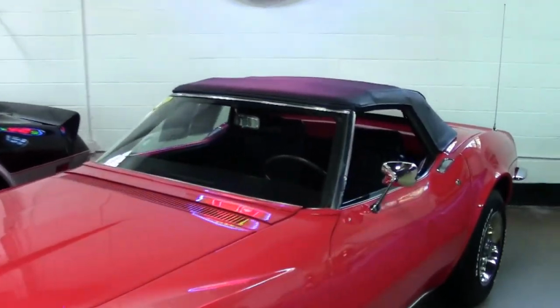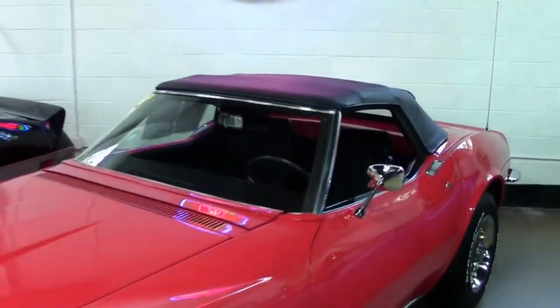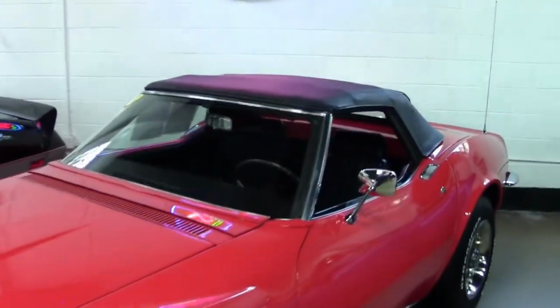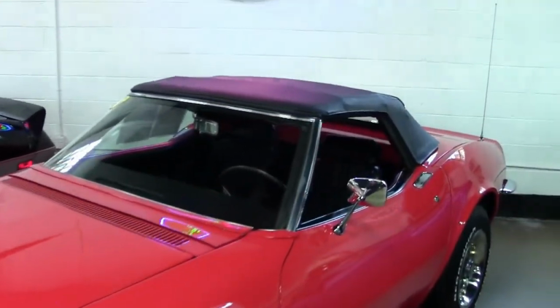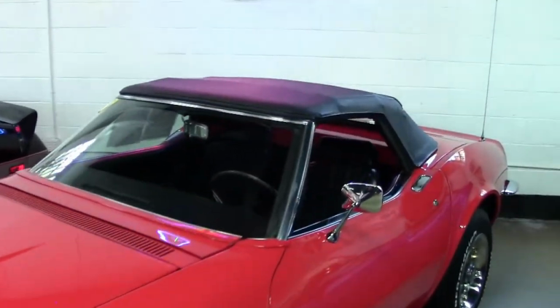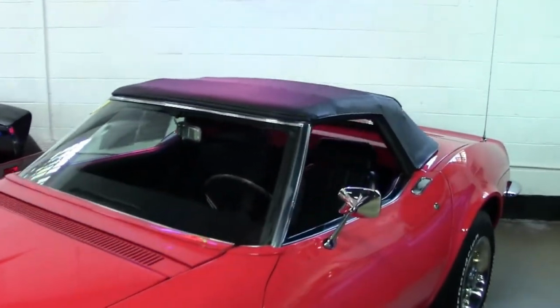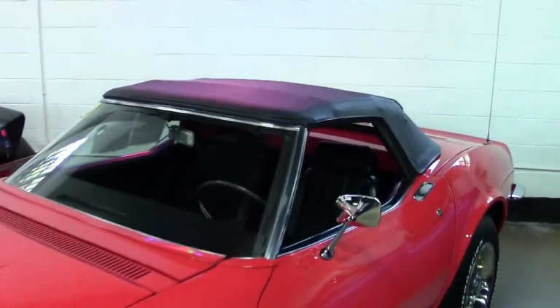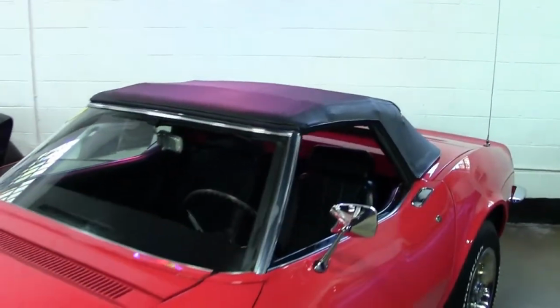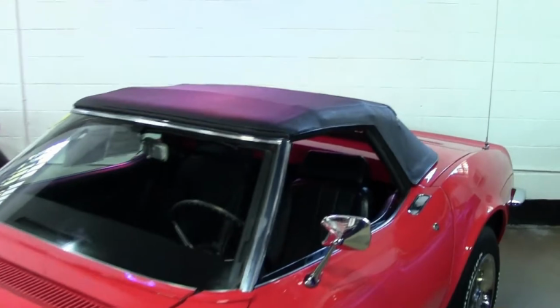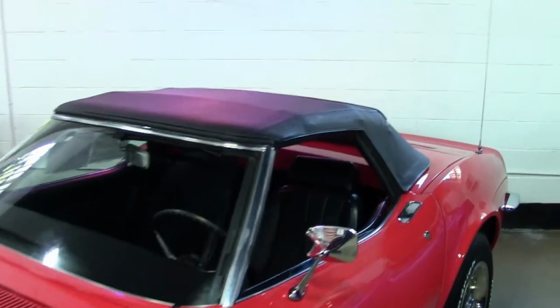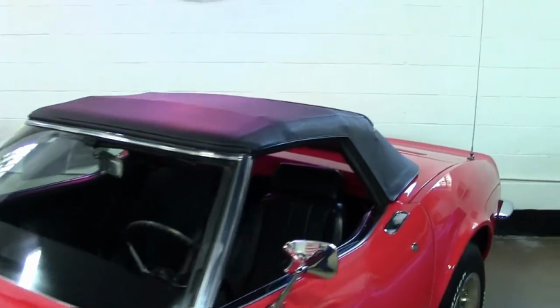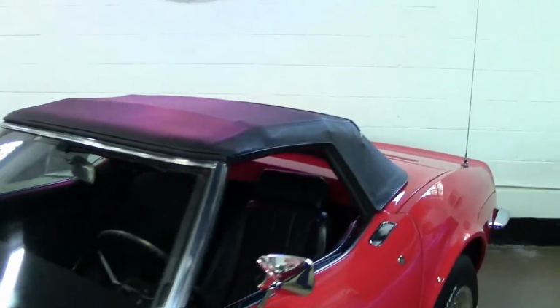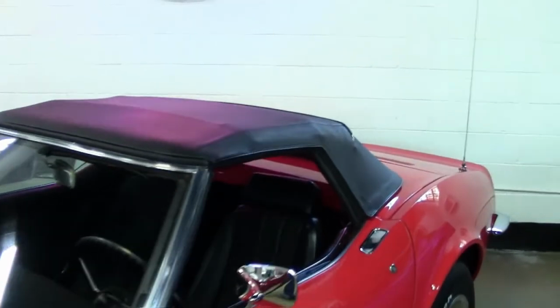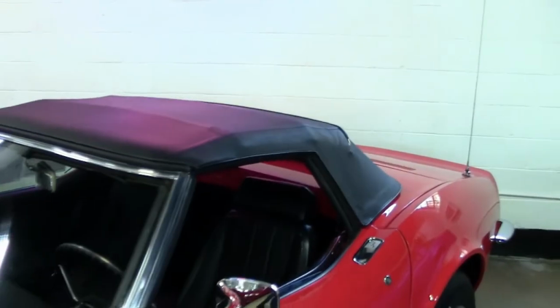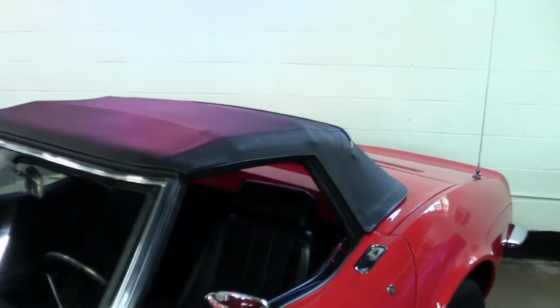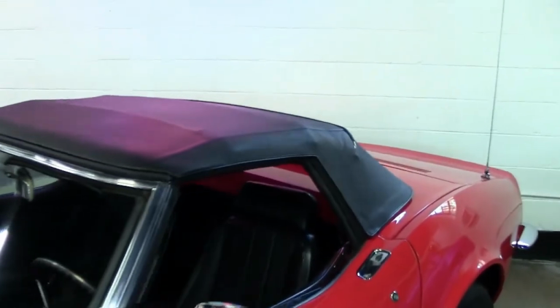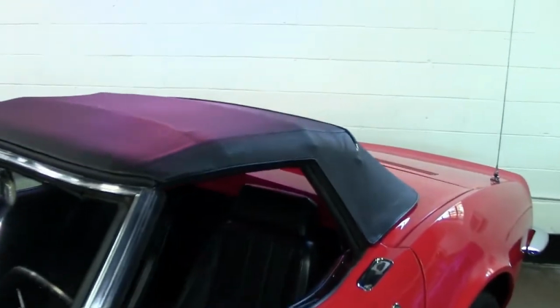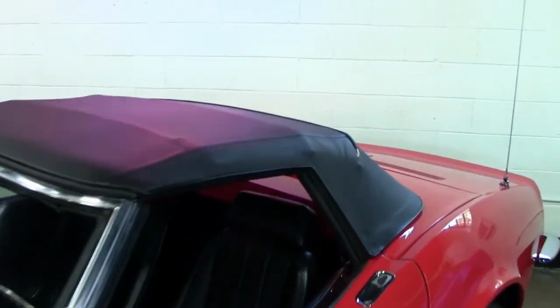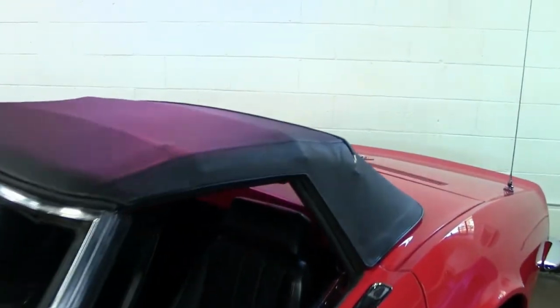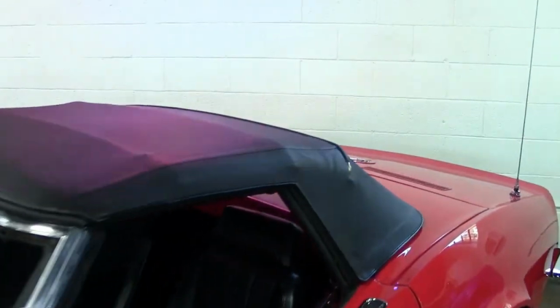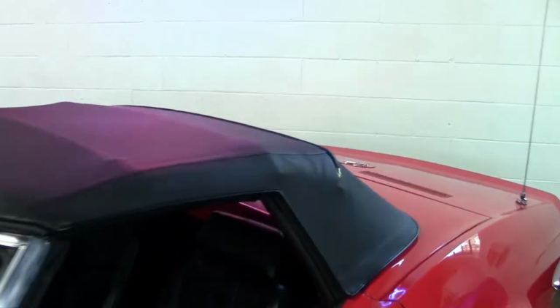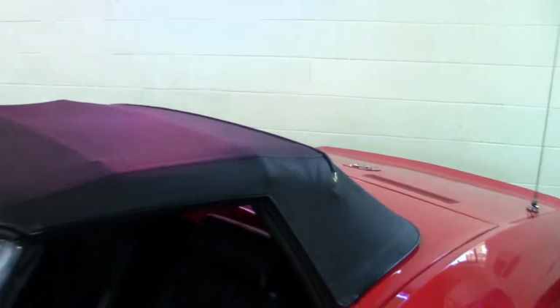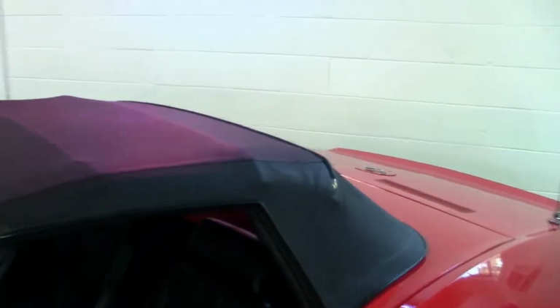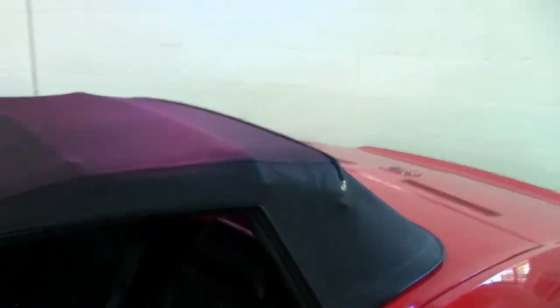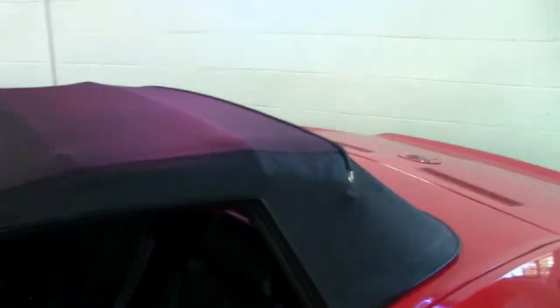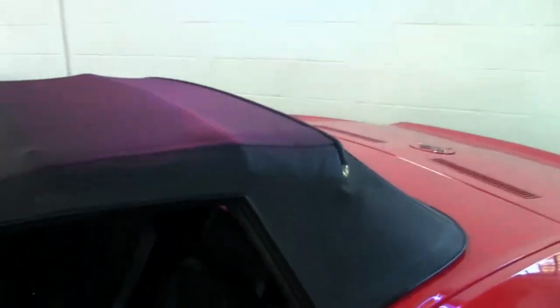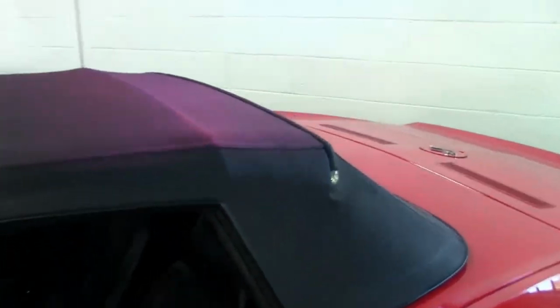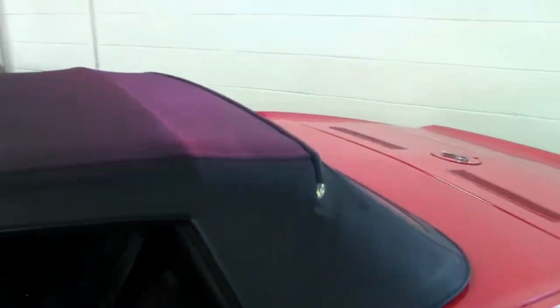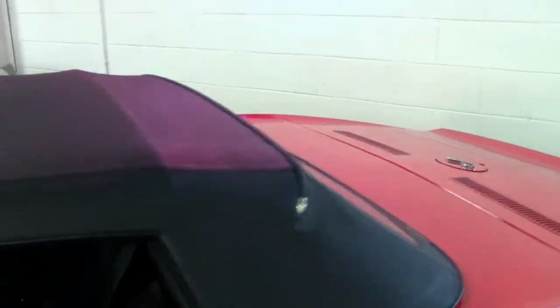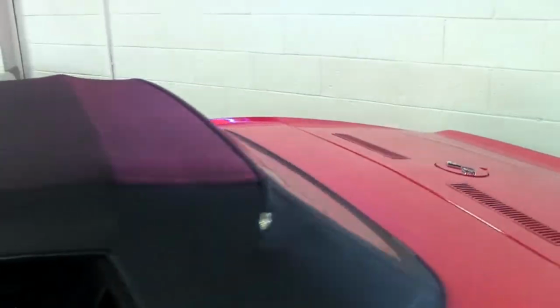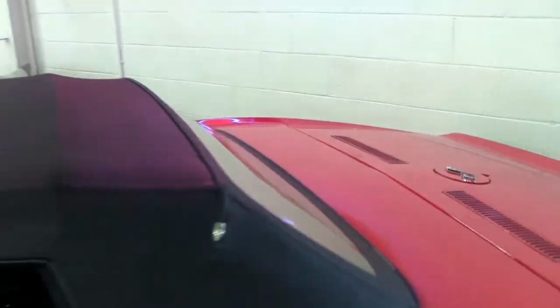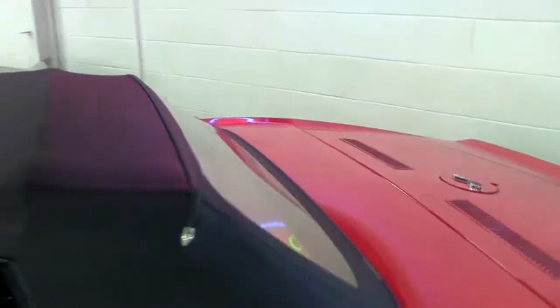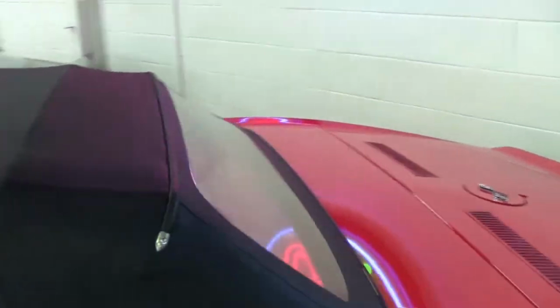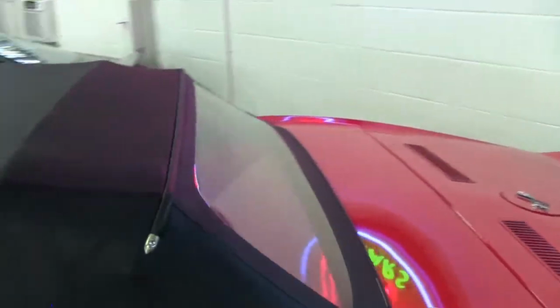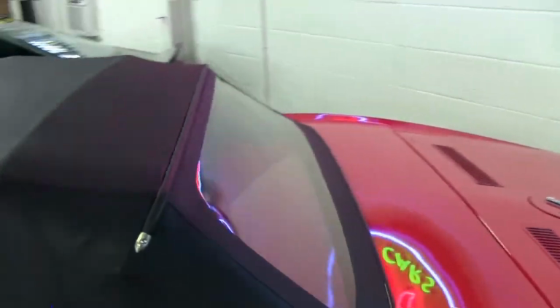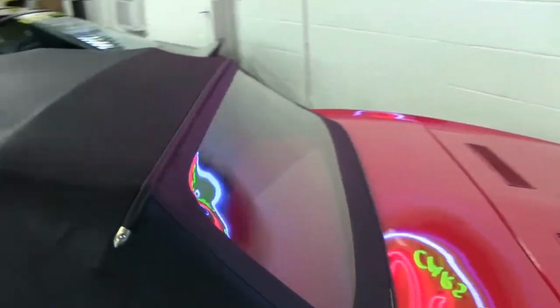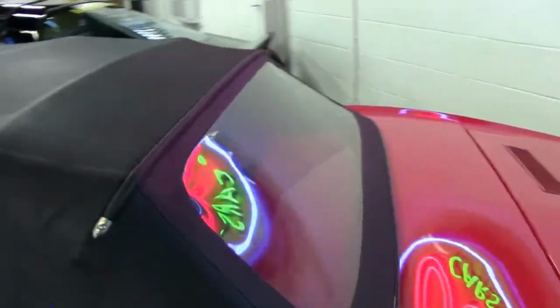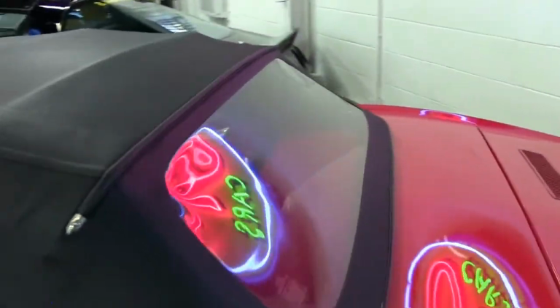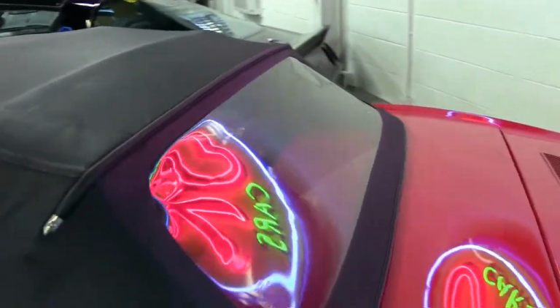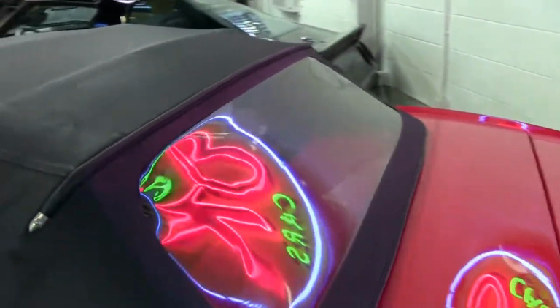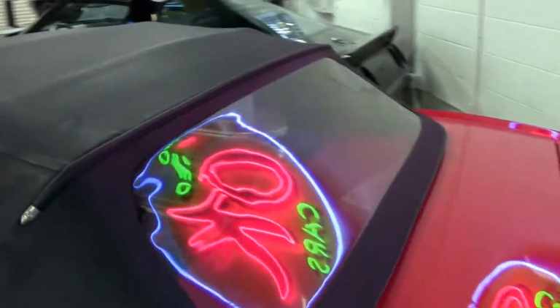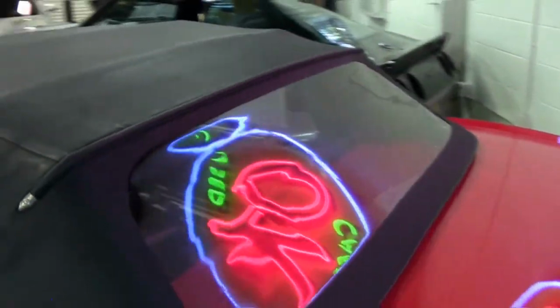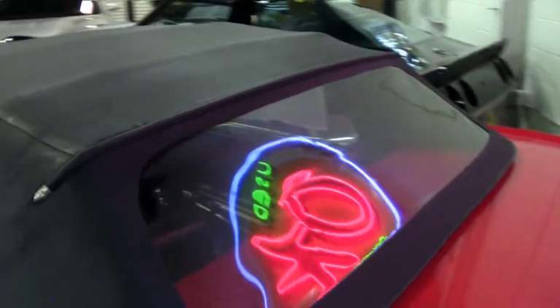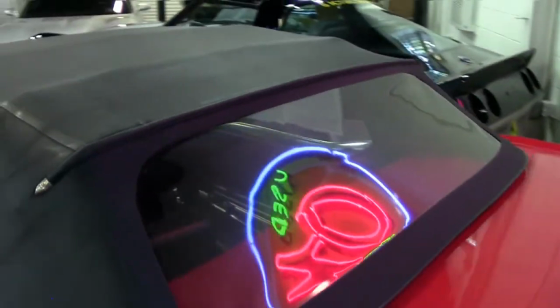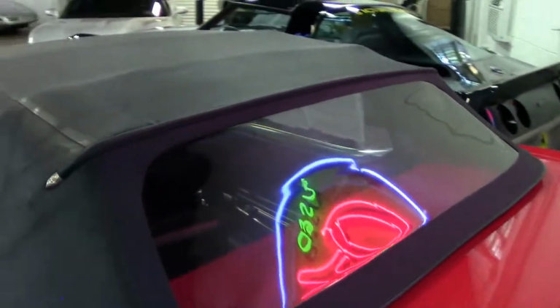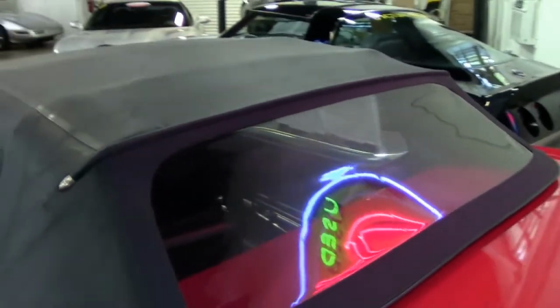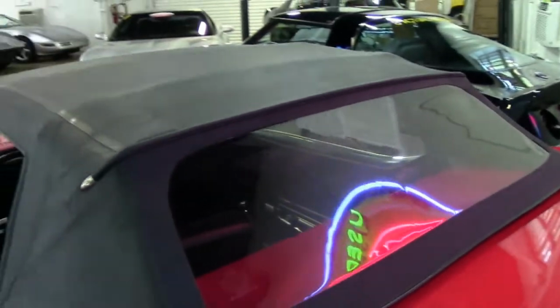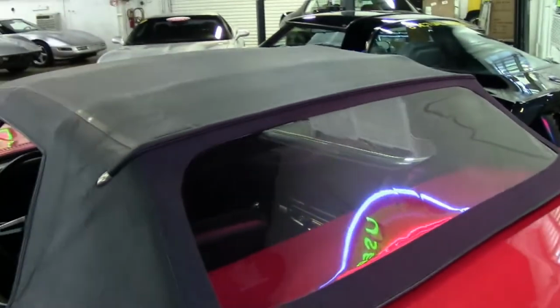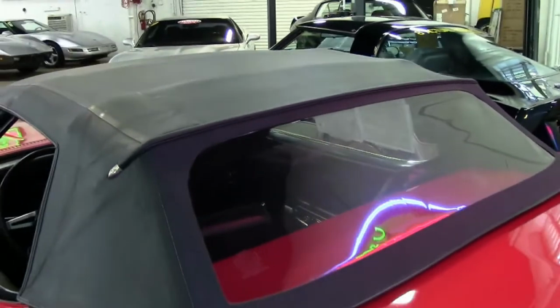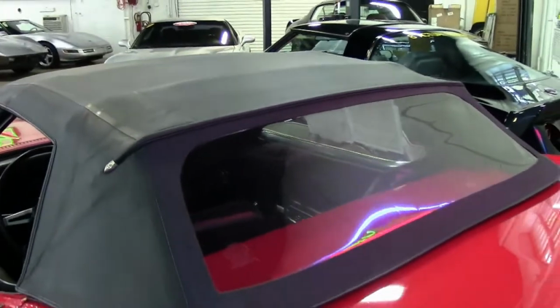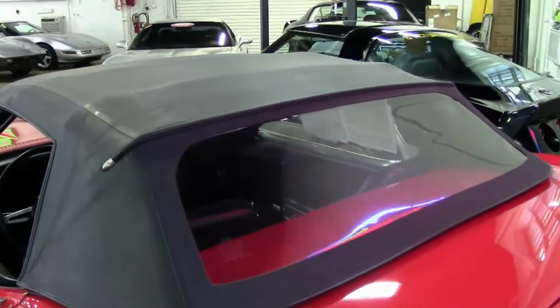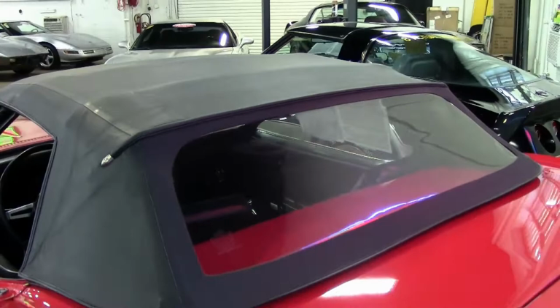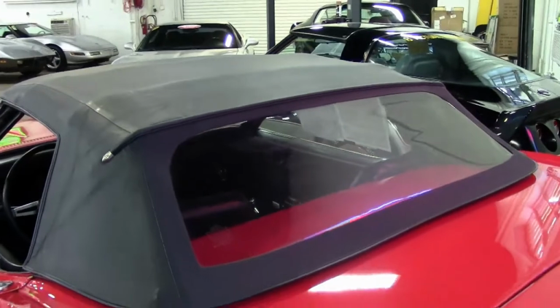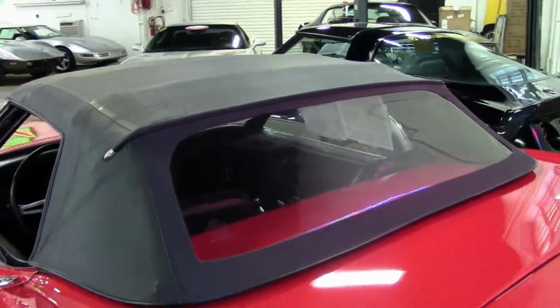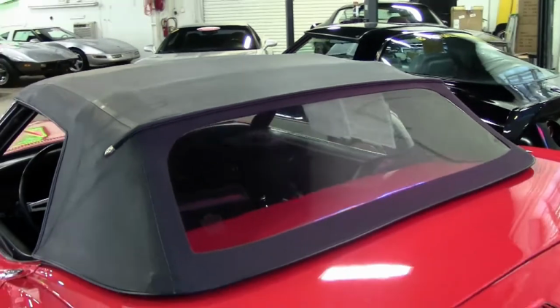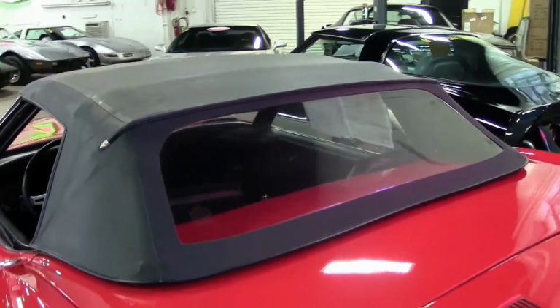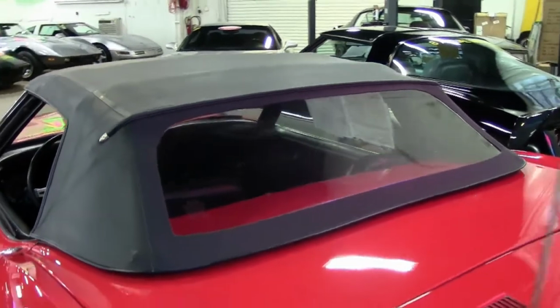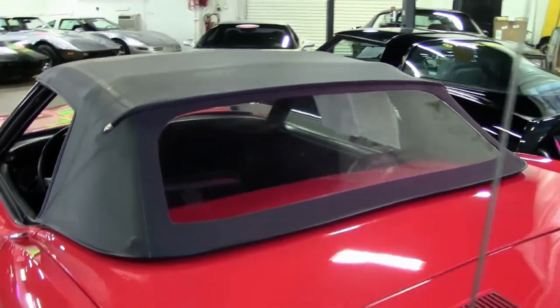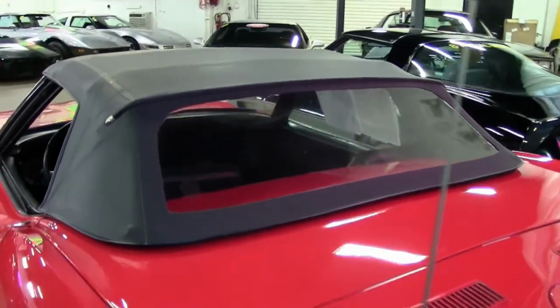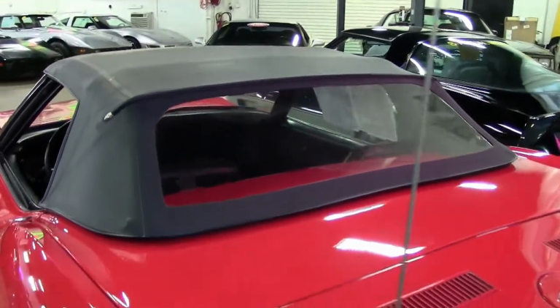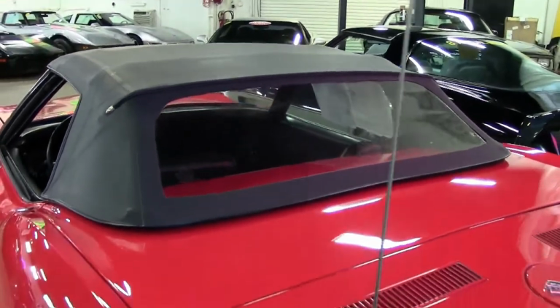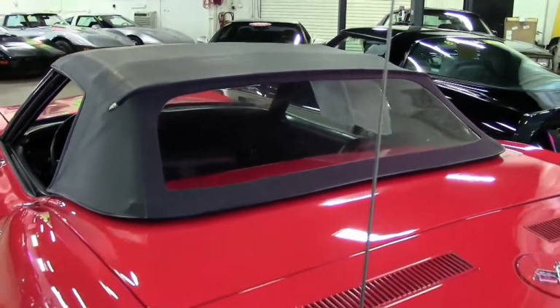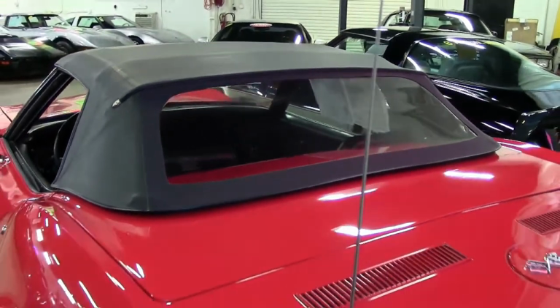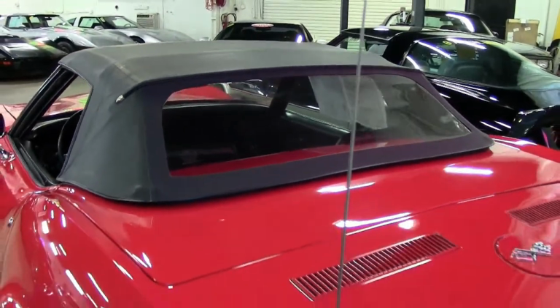Features on this car include air conditioning, tilt and tilt, fender vent louver trim, and an AM-FM radio with an auxiliary input.